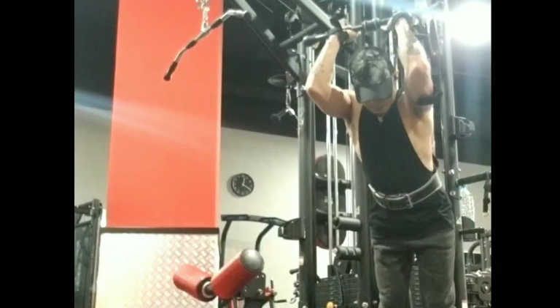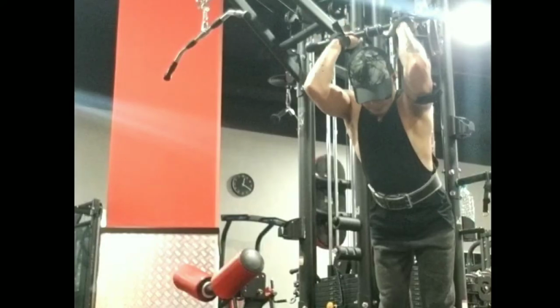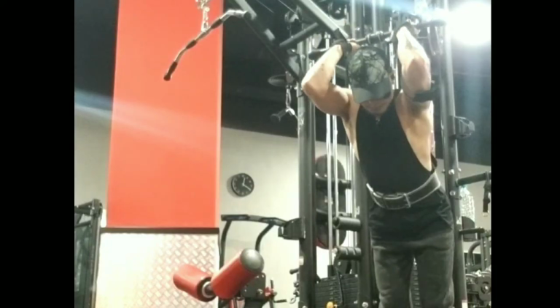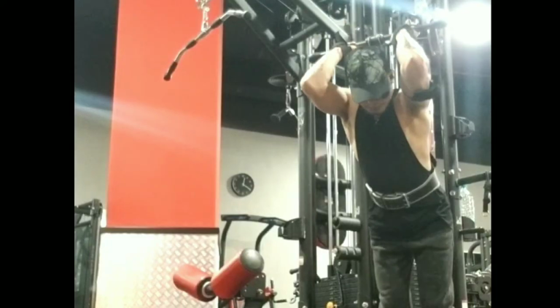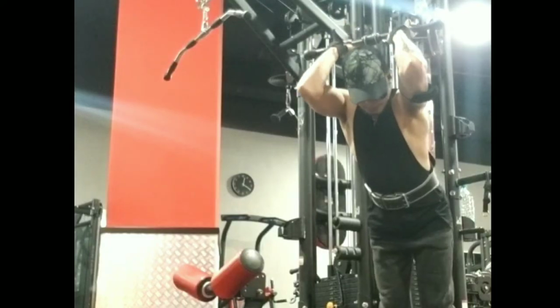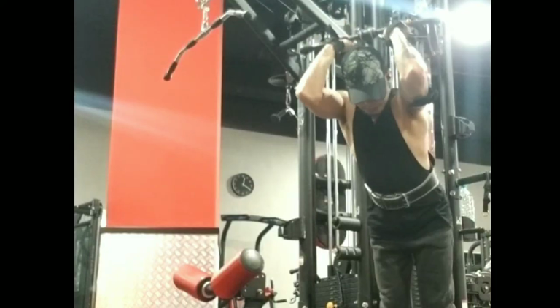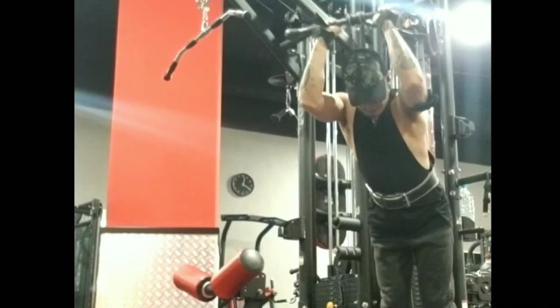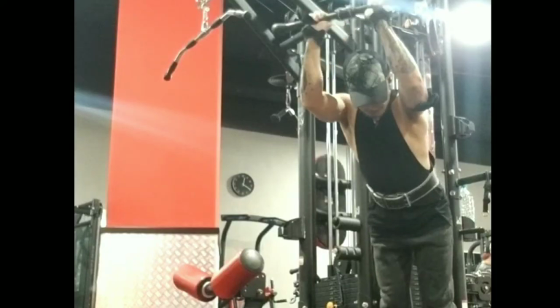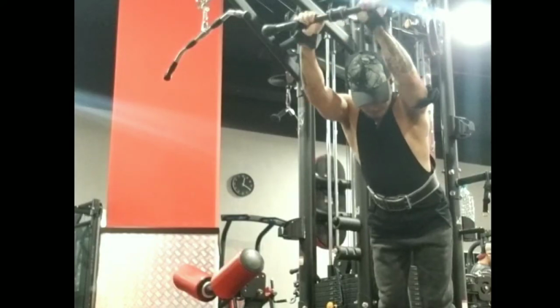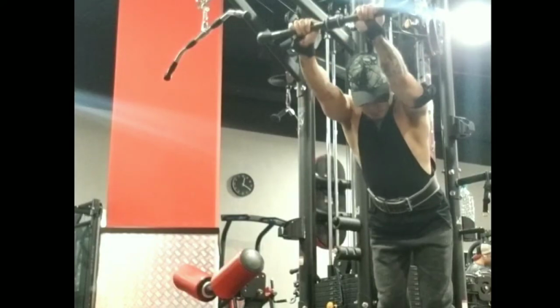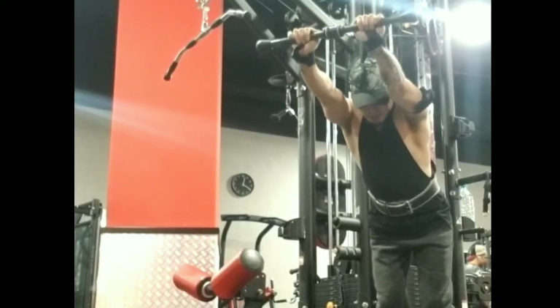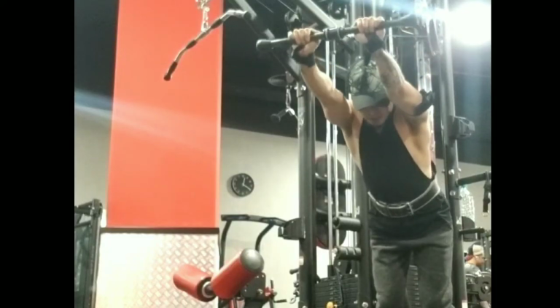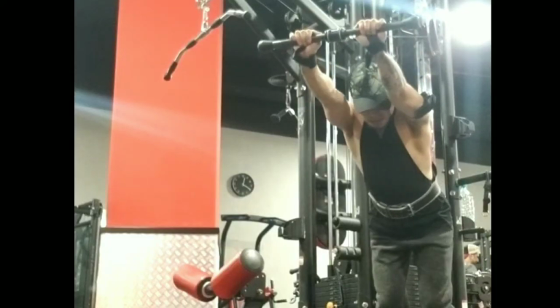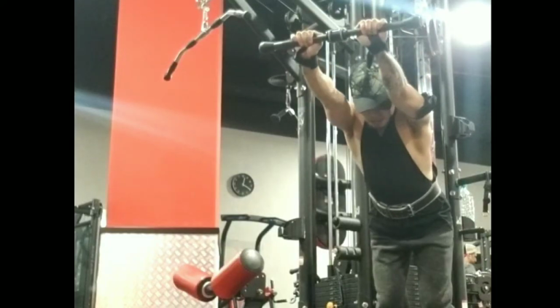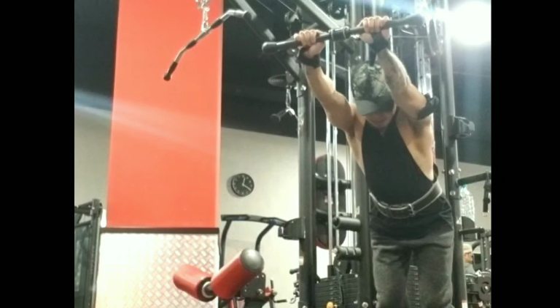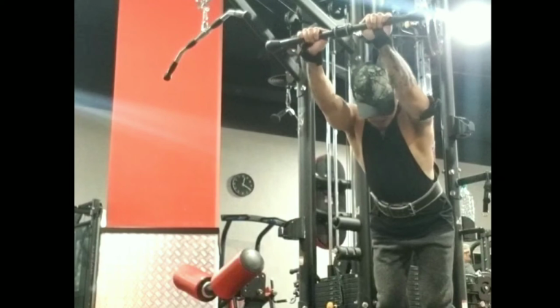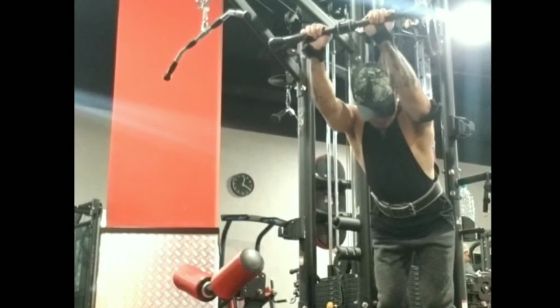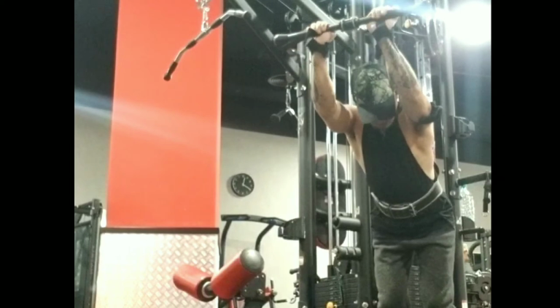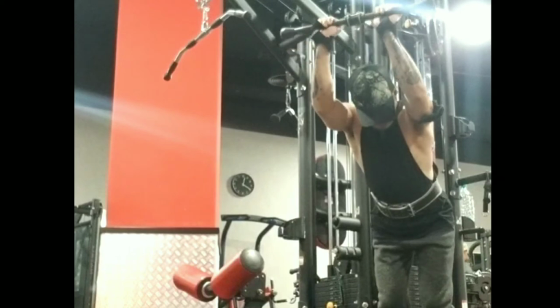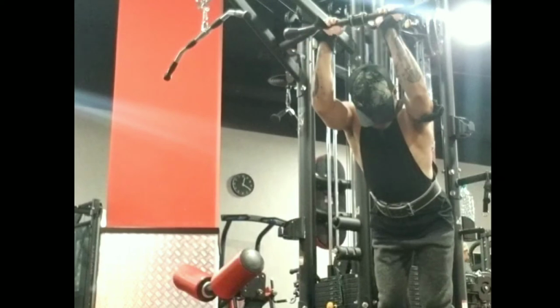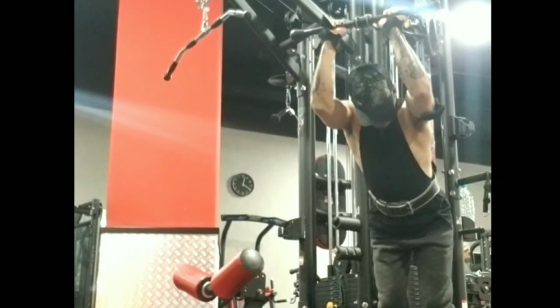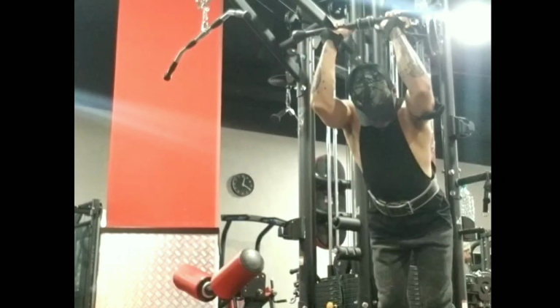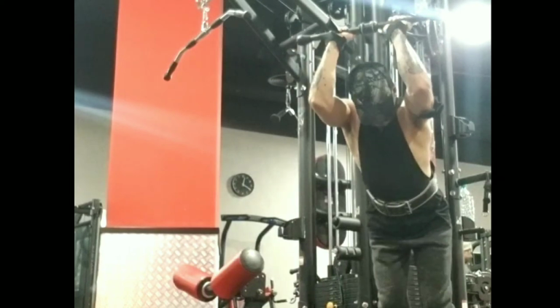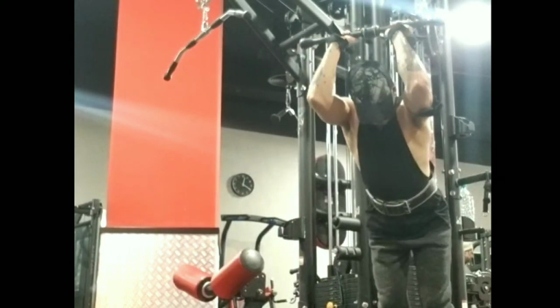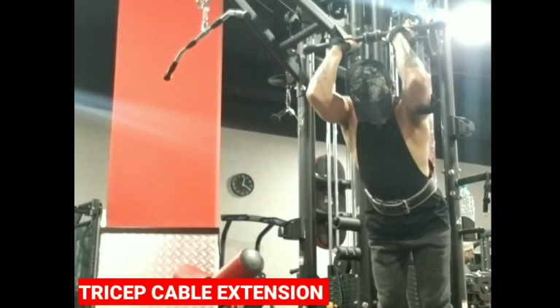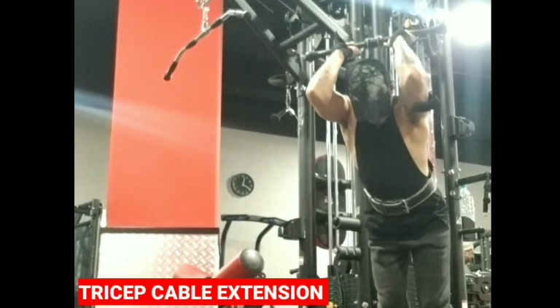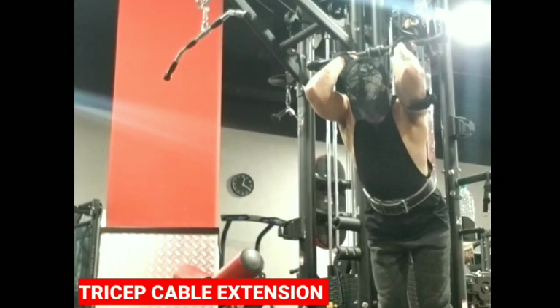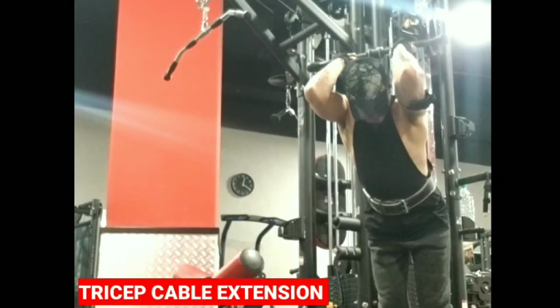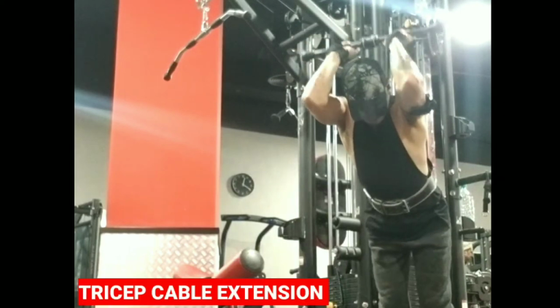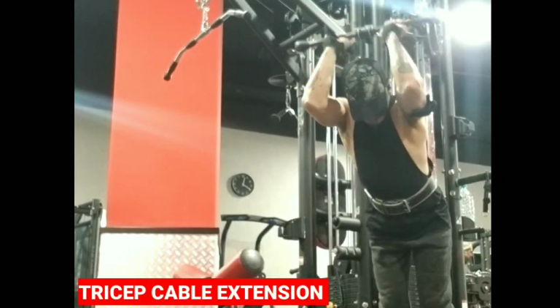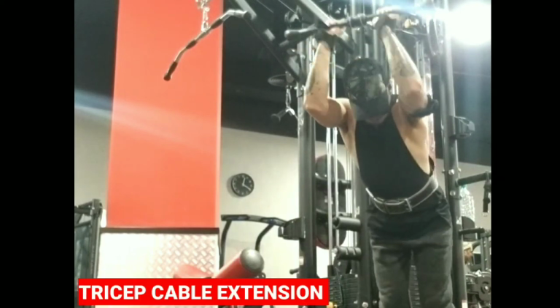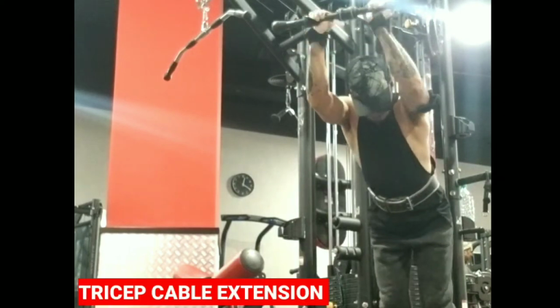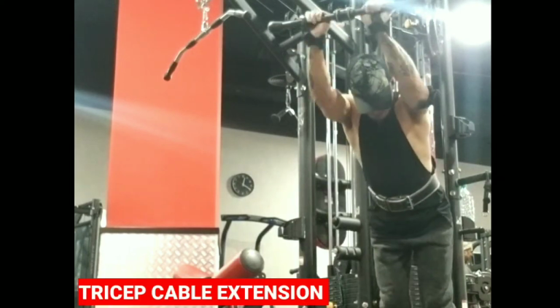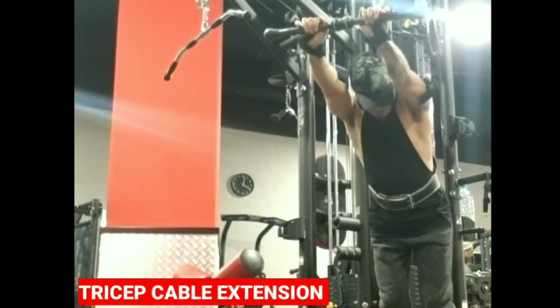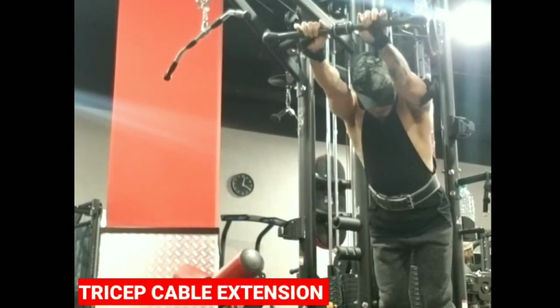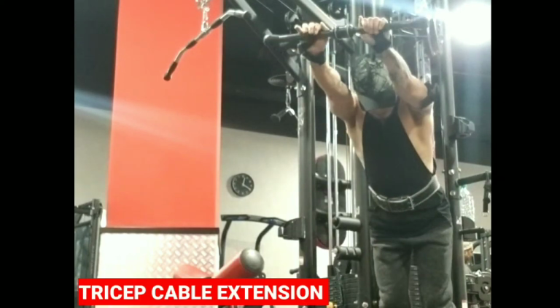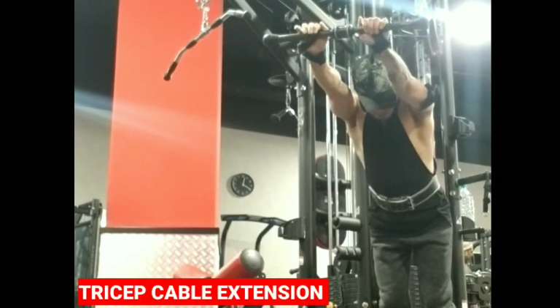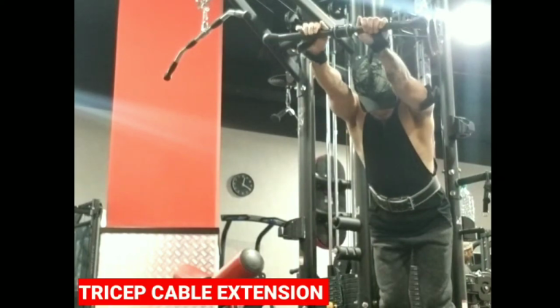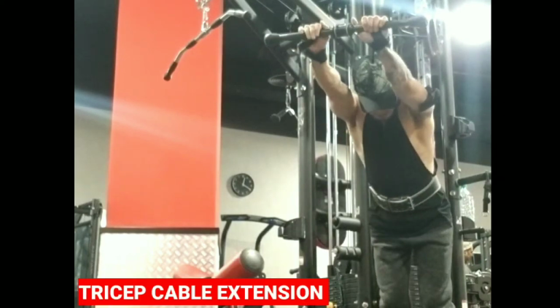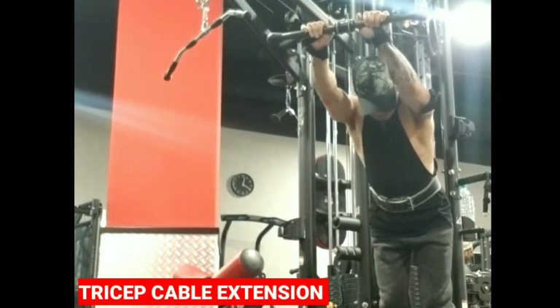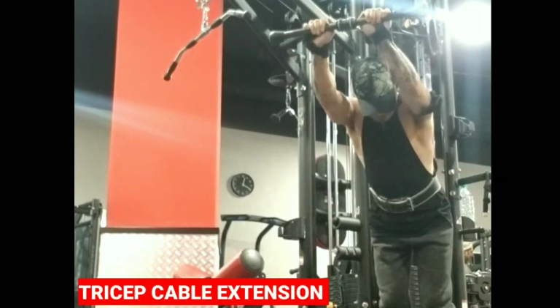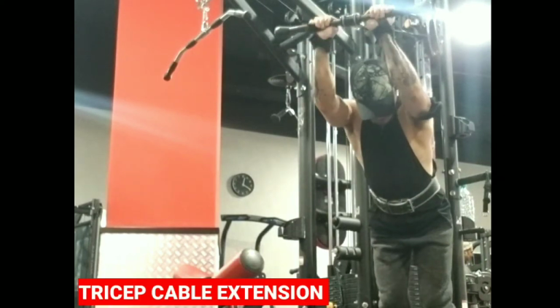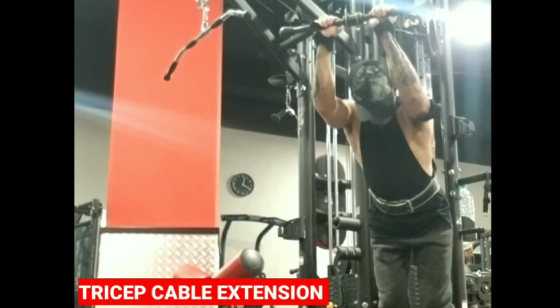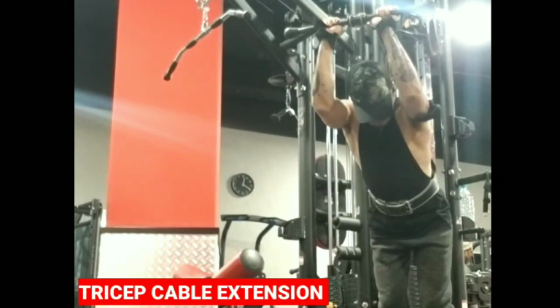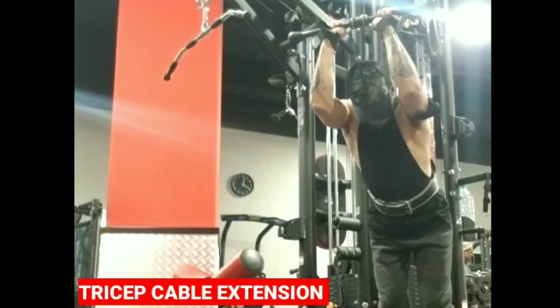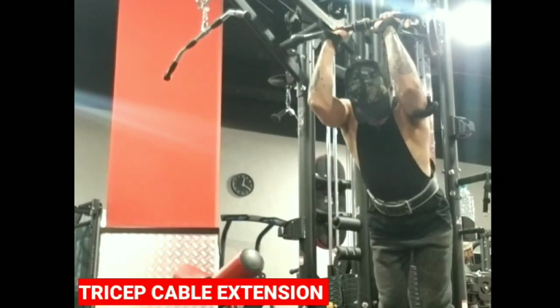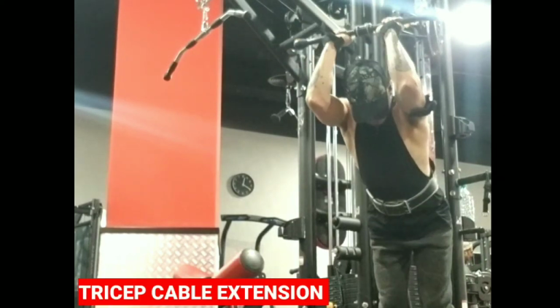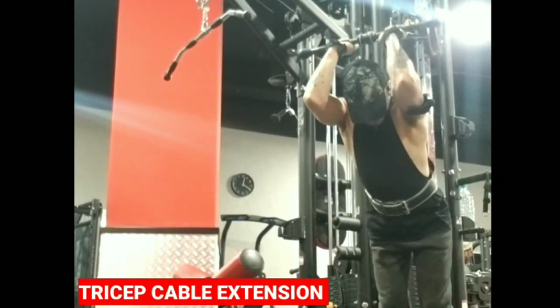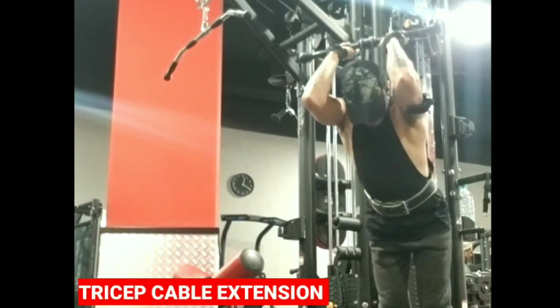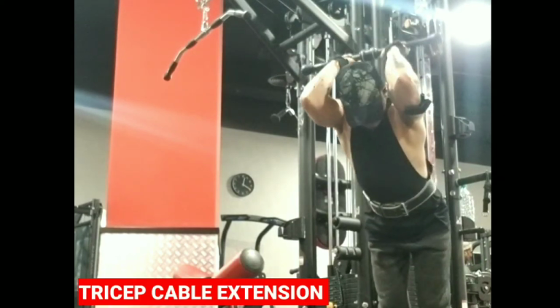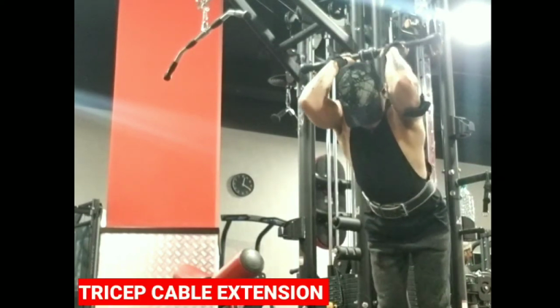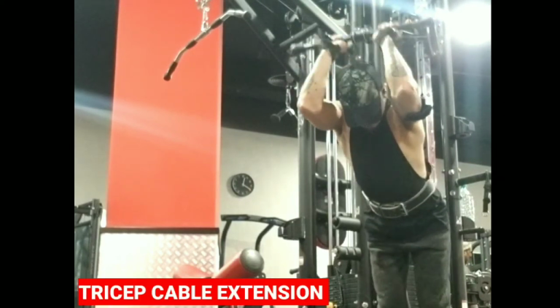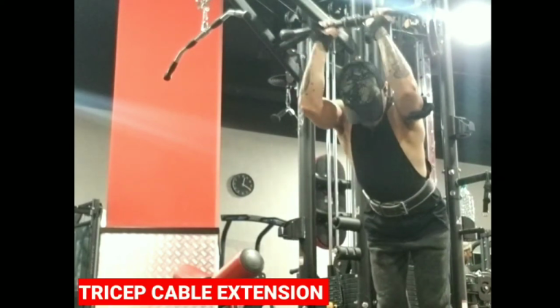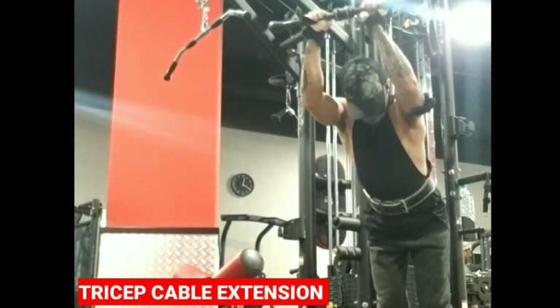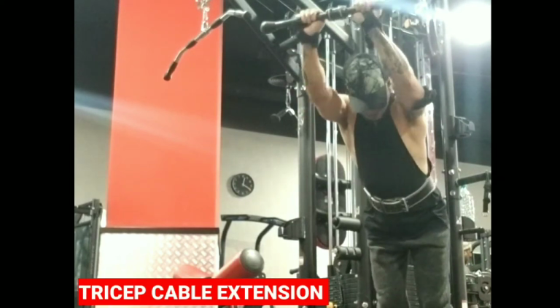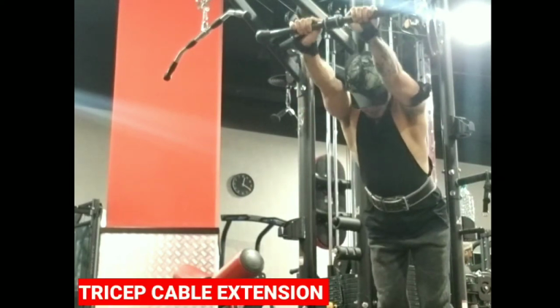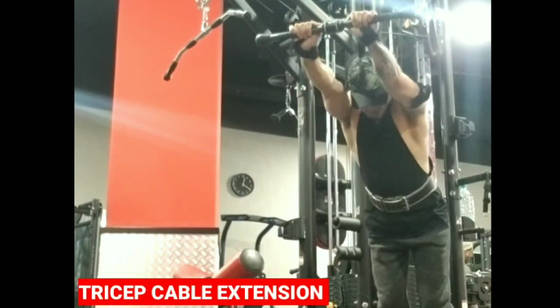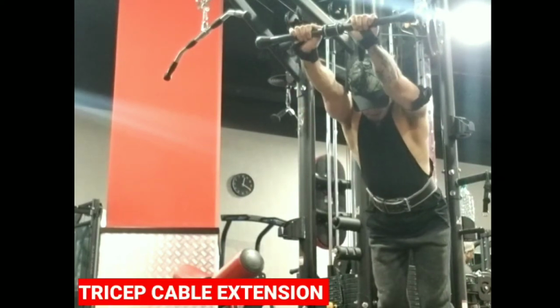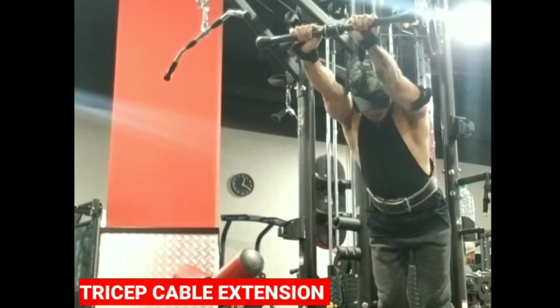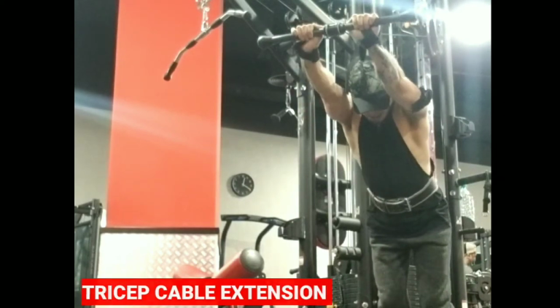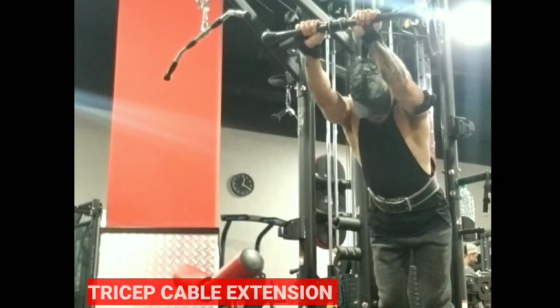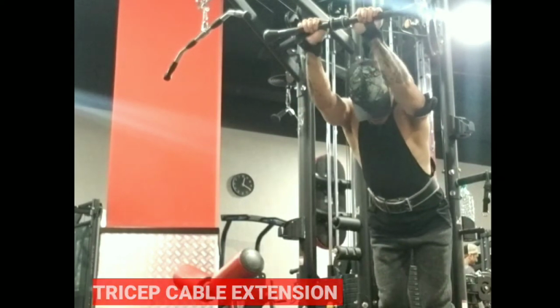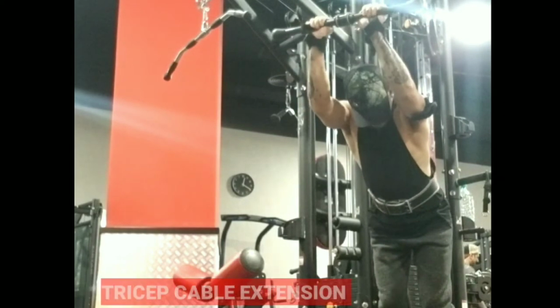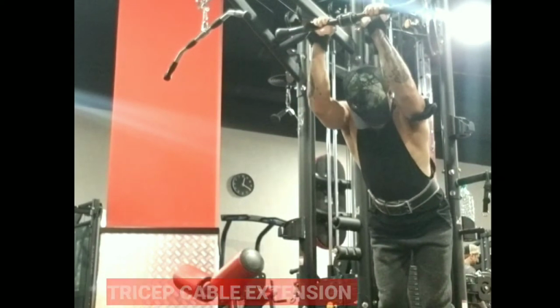The next is the tricep extension. This is an excellent exercise to build and shape the upper posterior arm muscles.